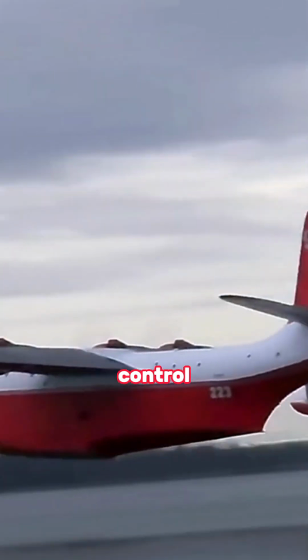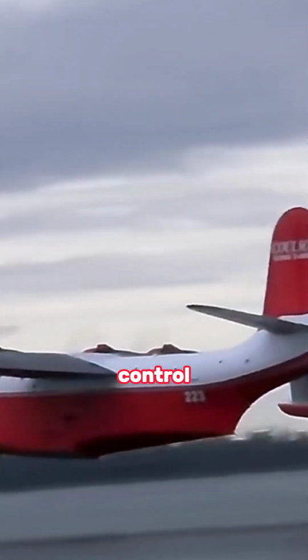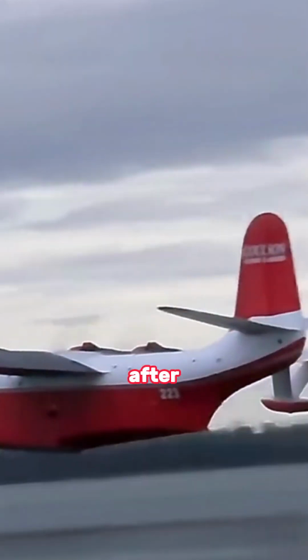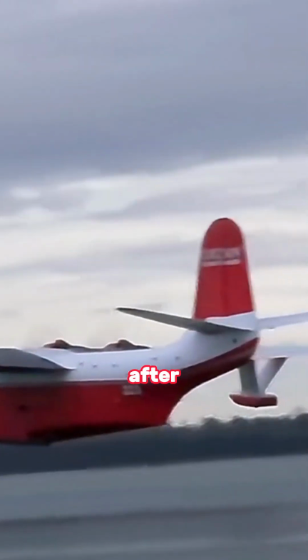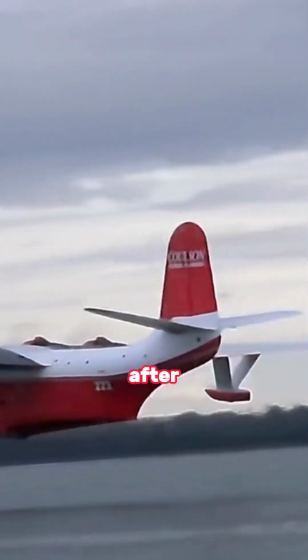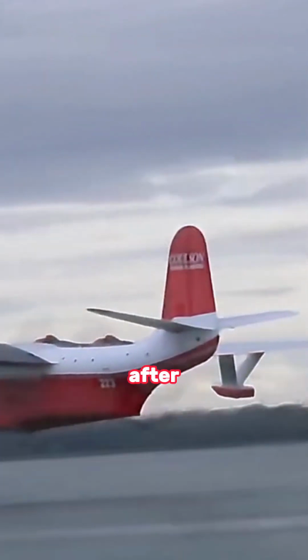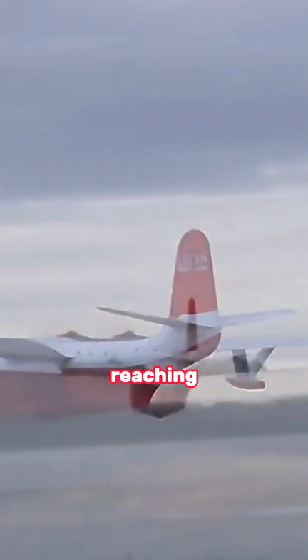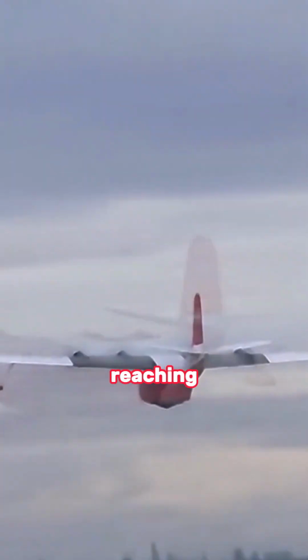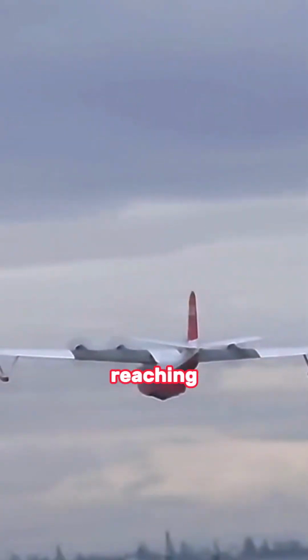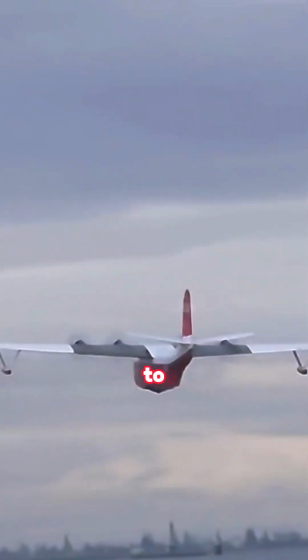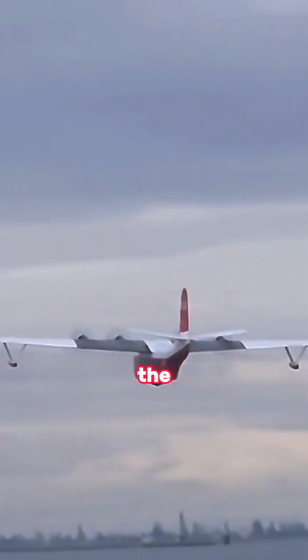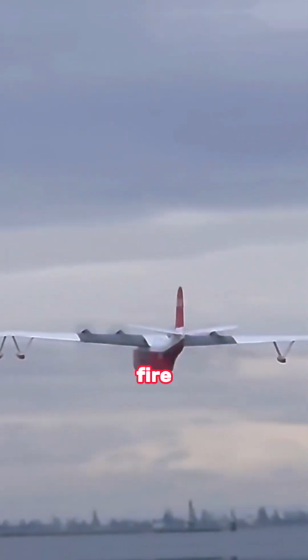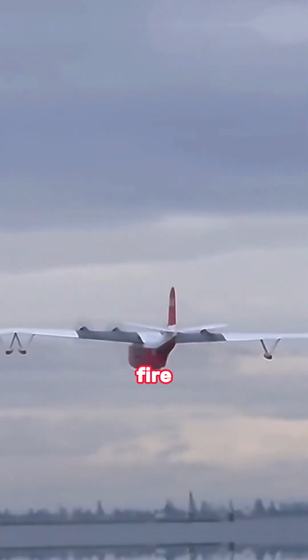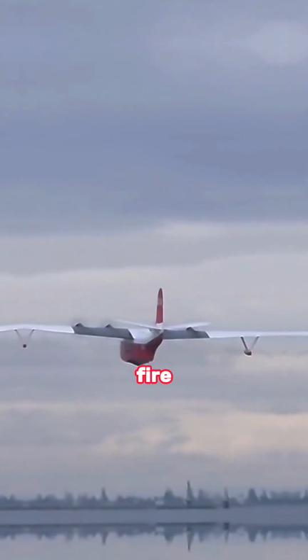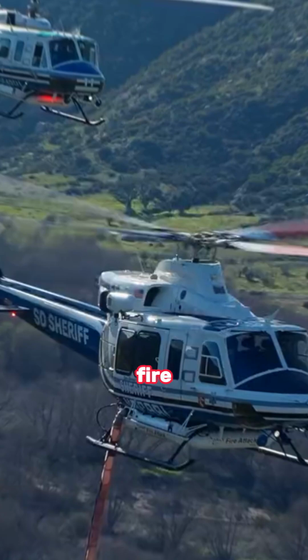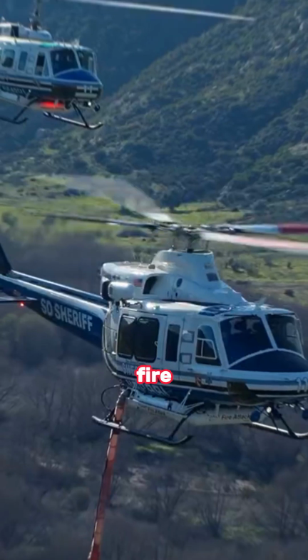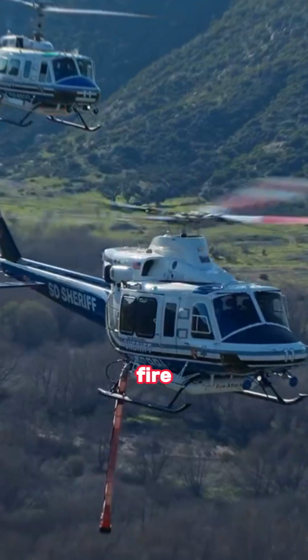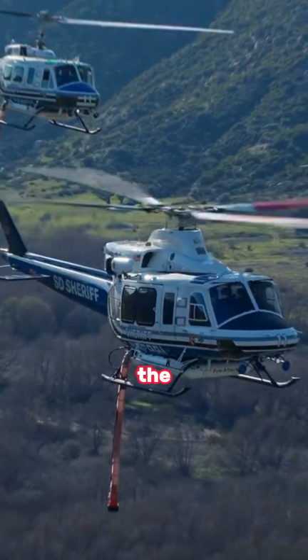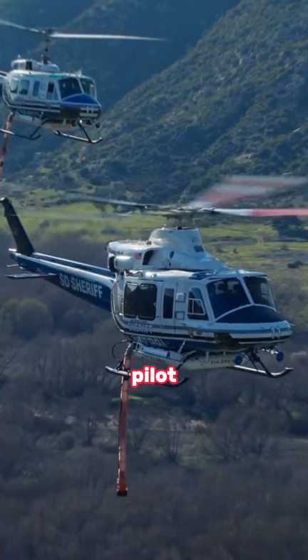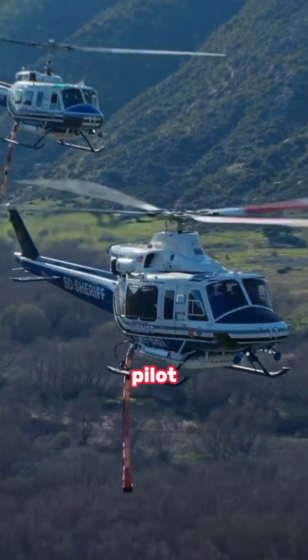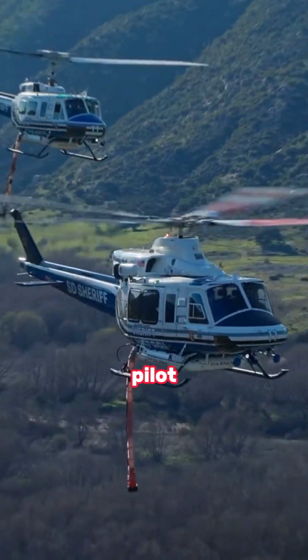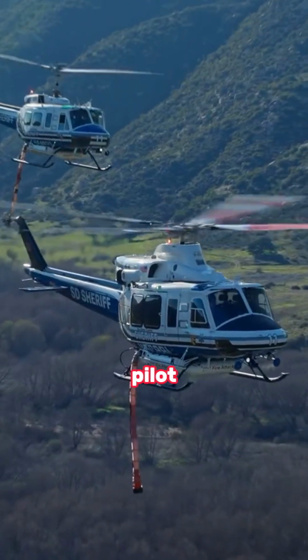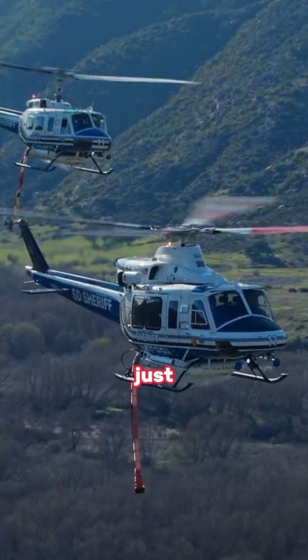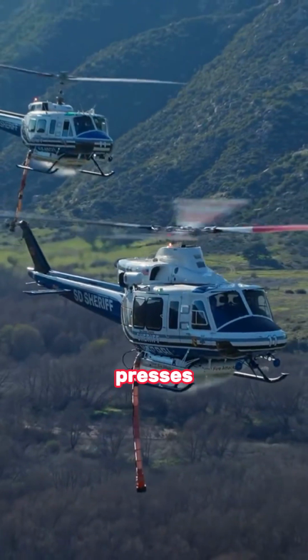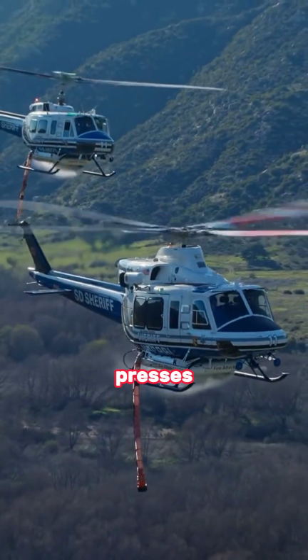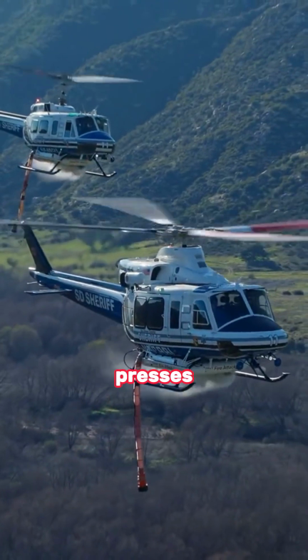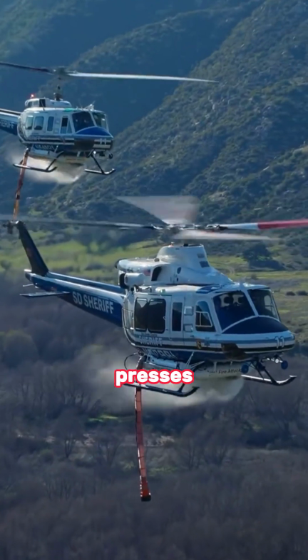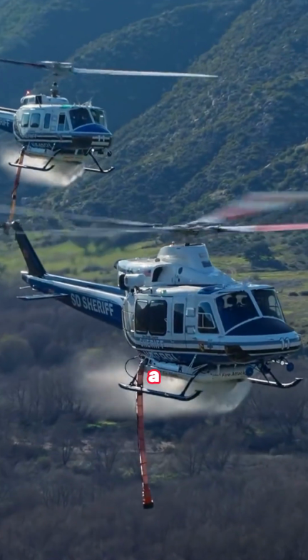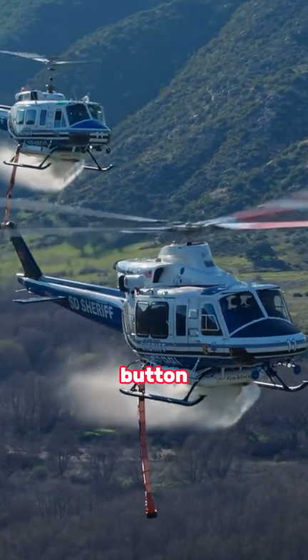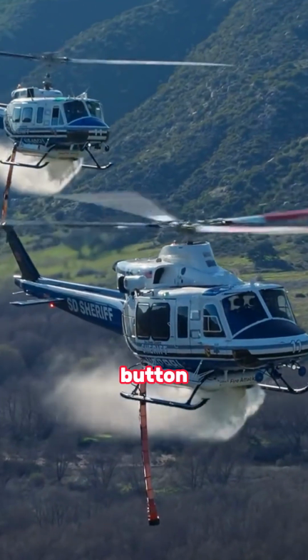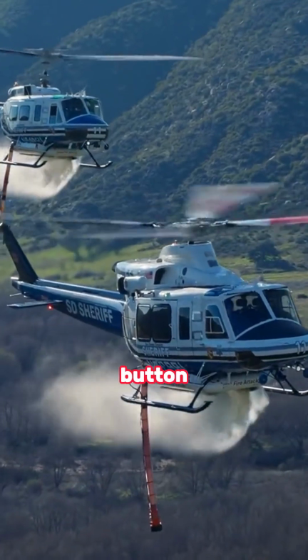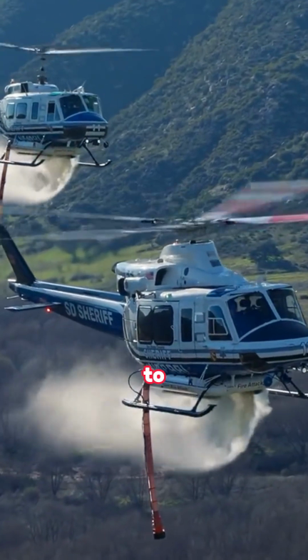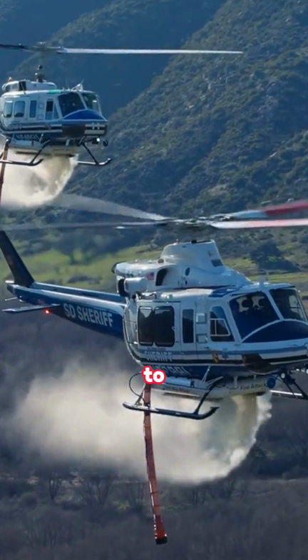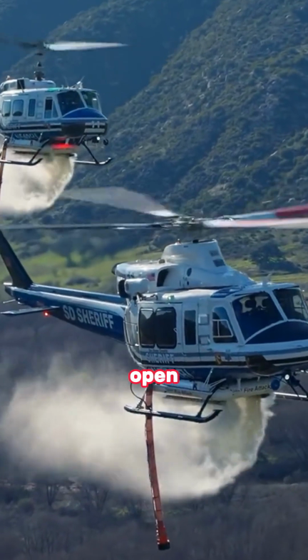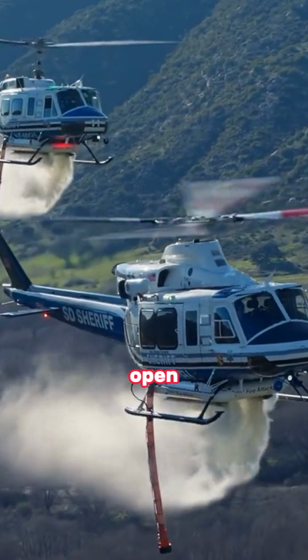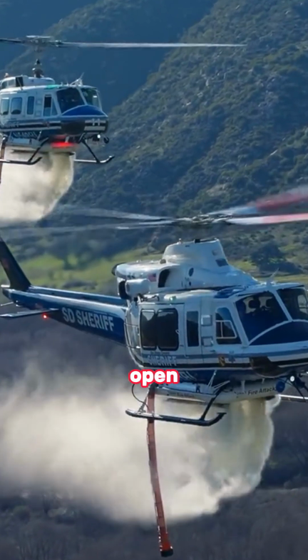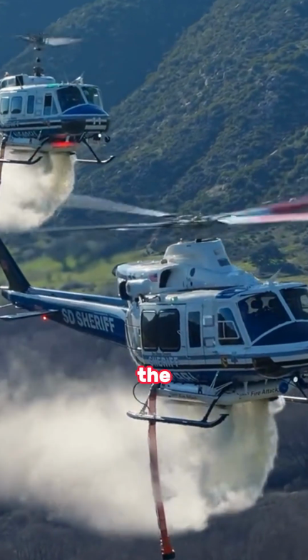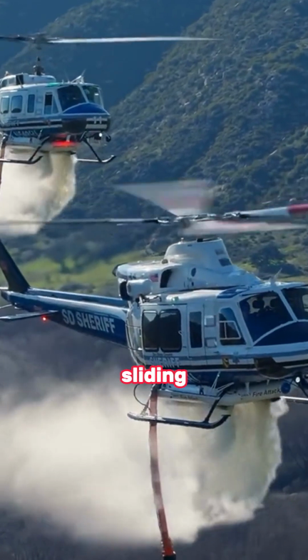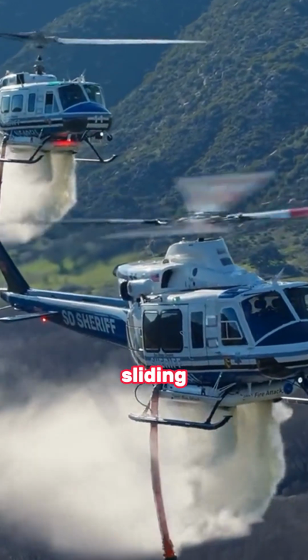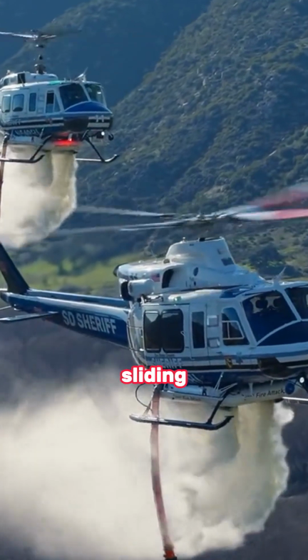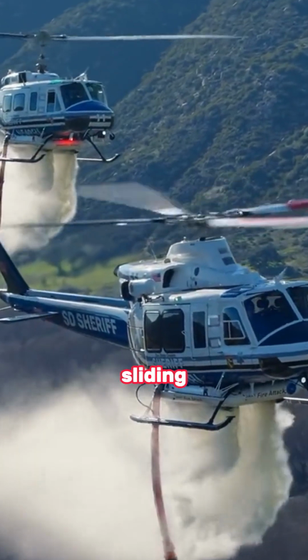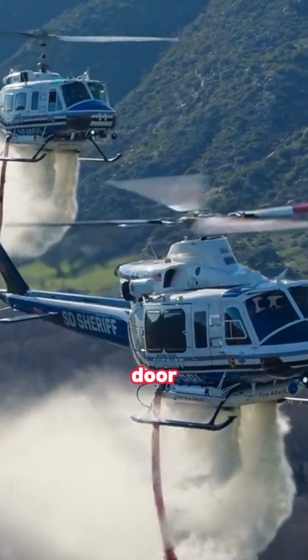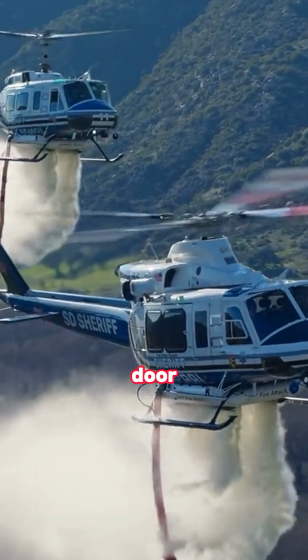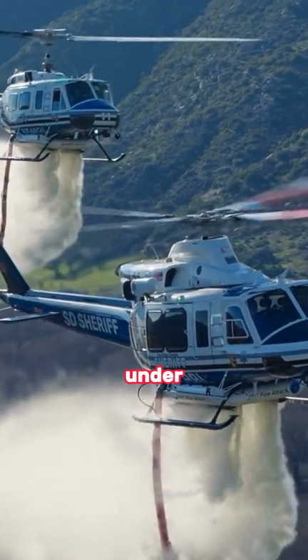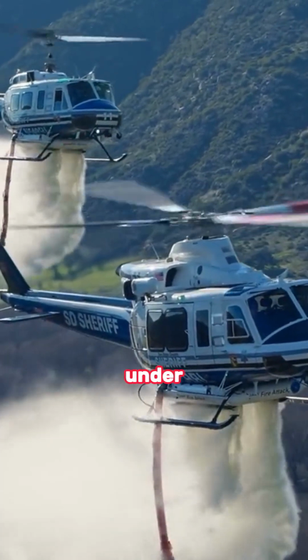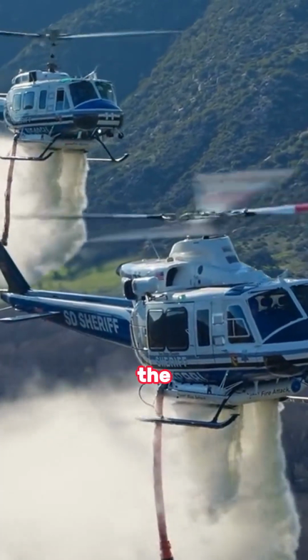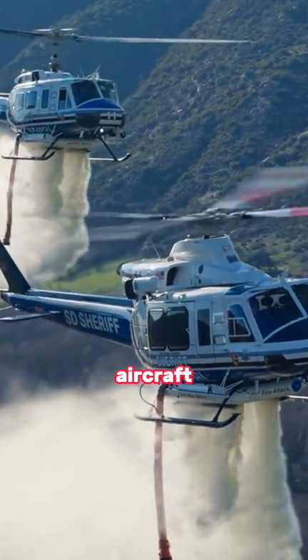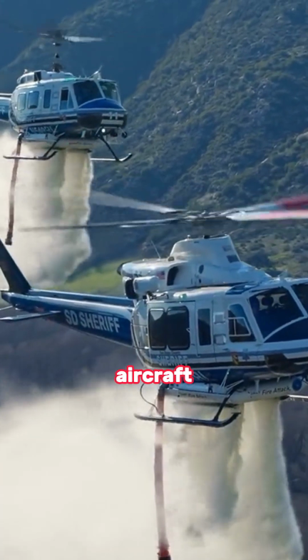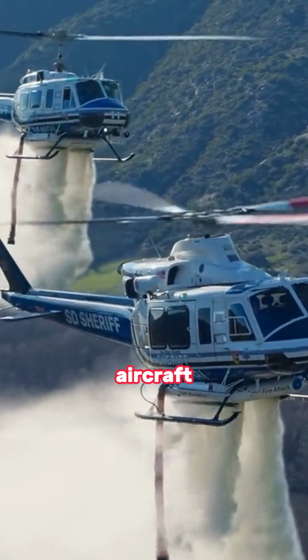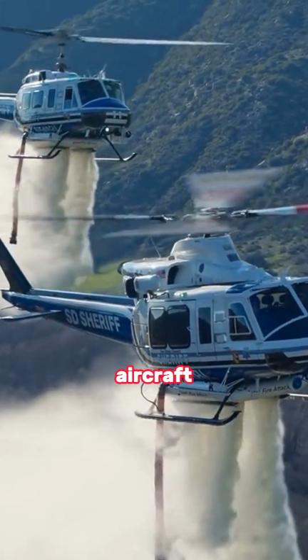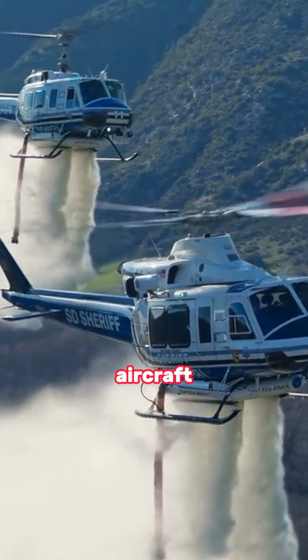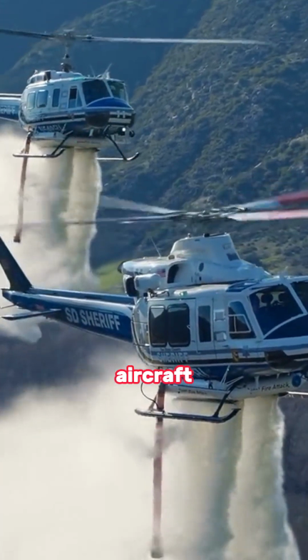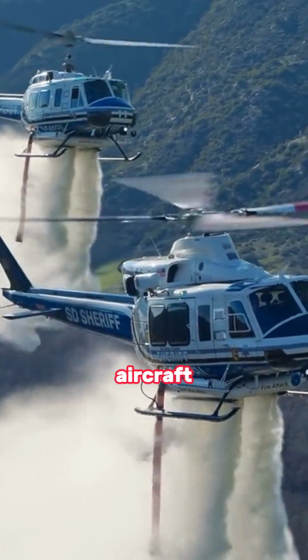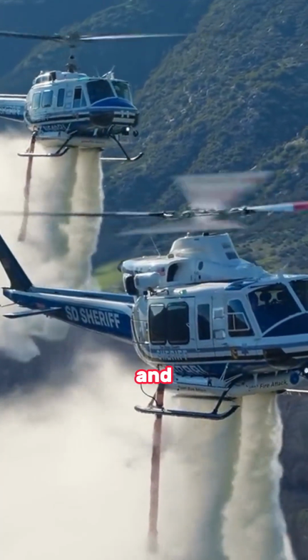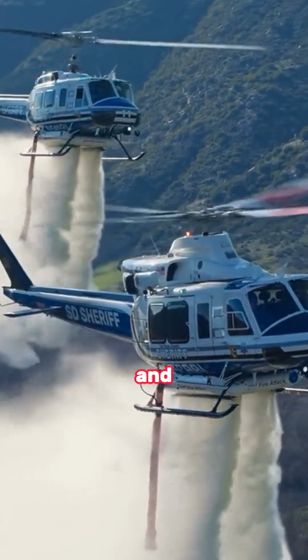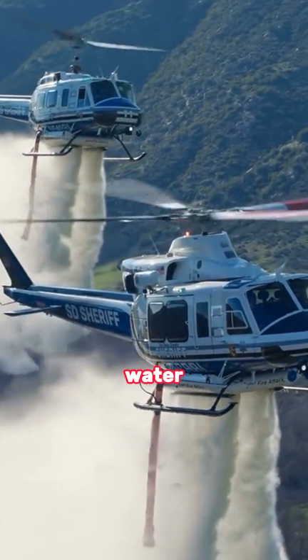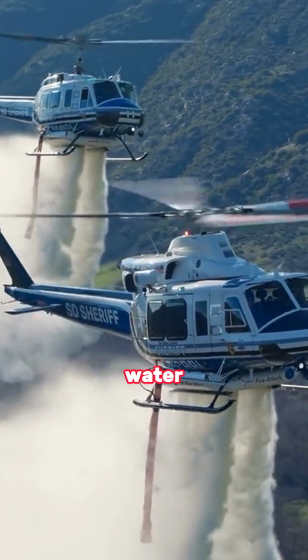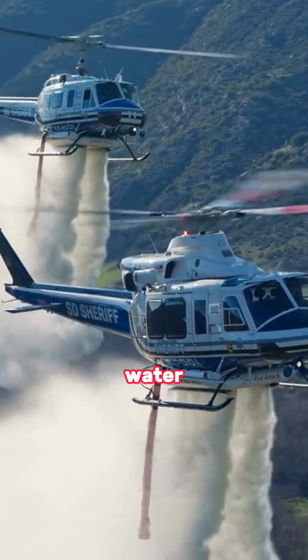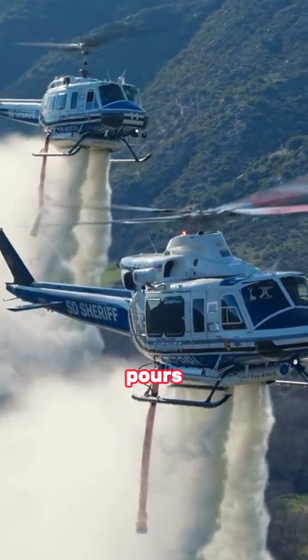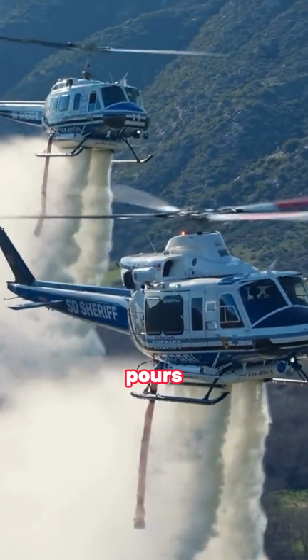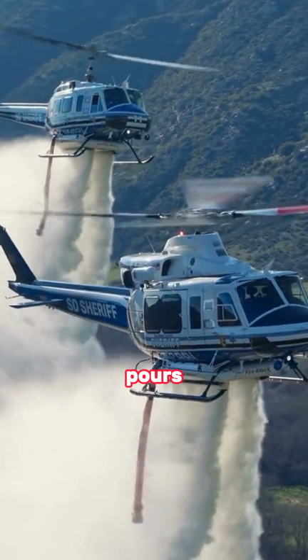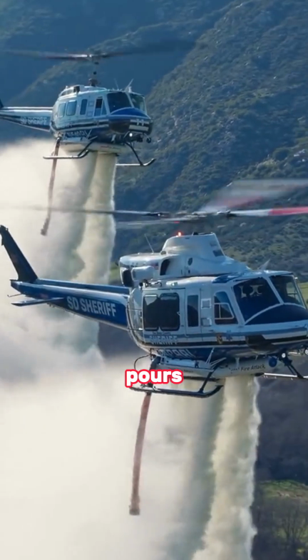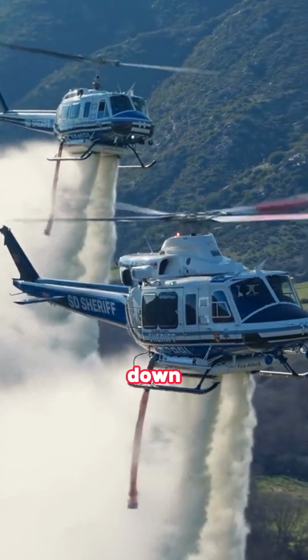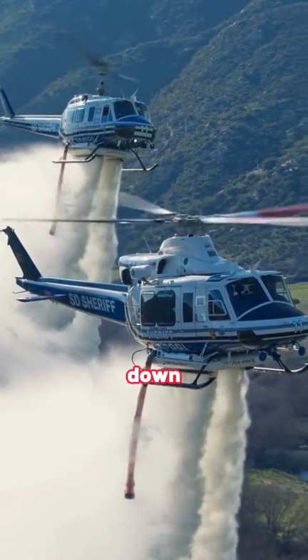After reaching the fire, the pilot just presses a button to open the sliding door under the aircraft and water pours down.